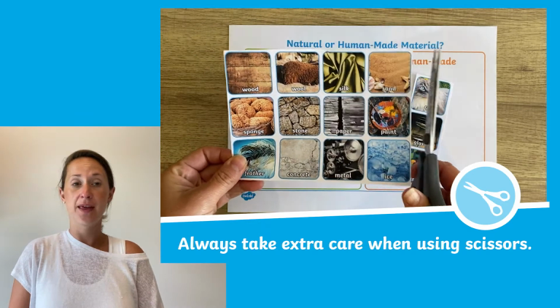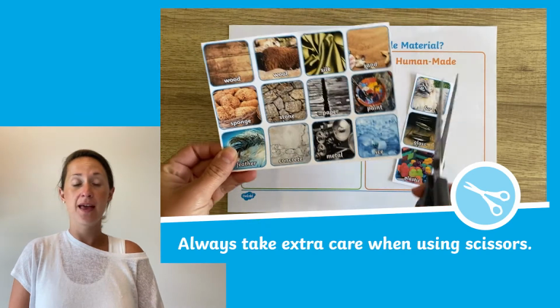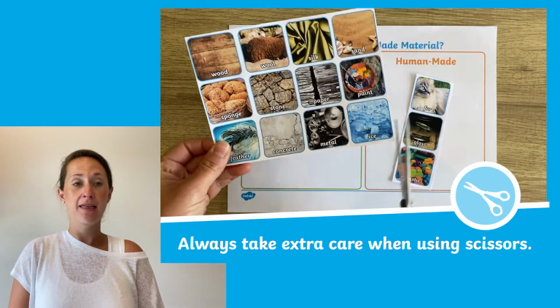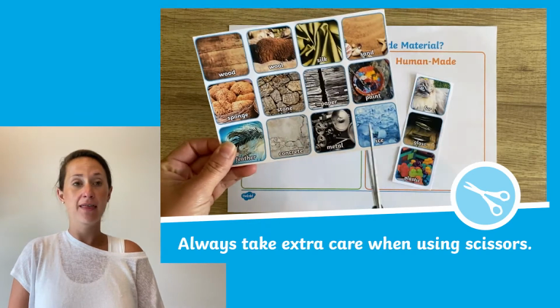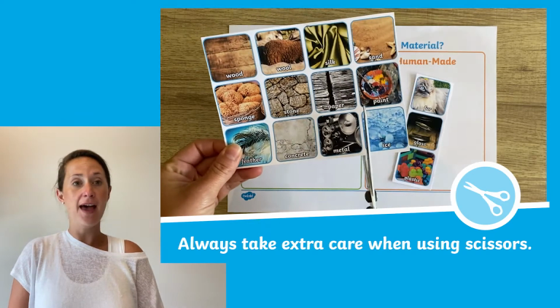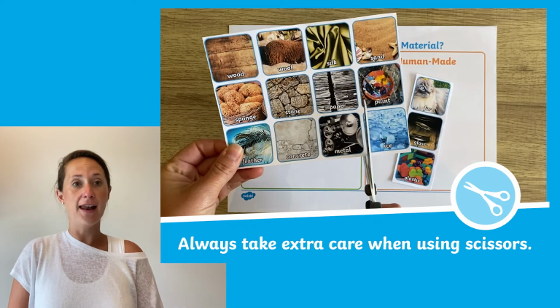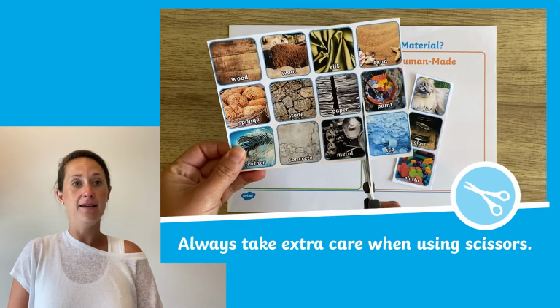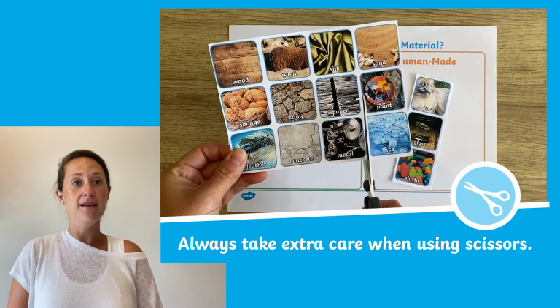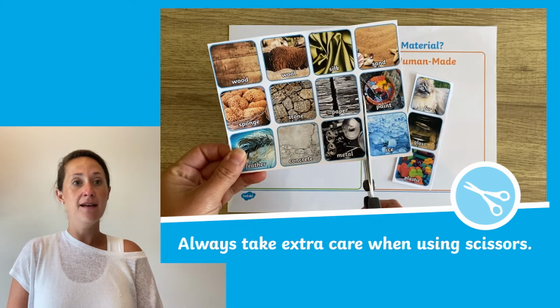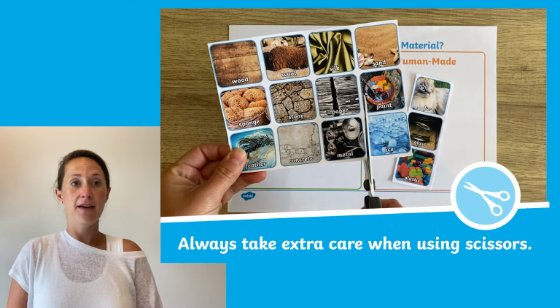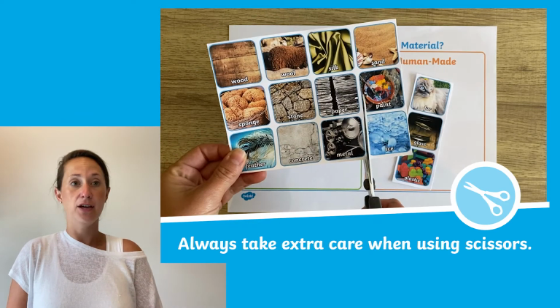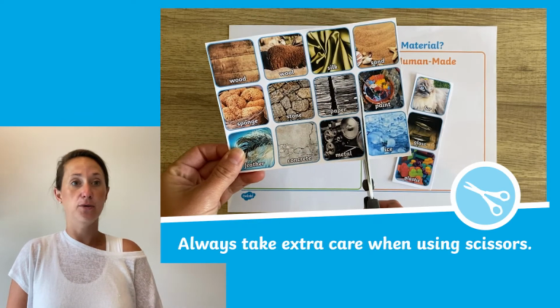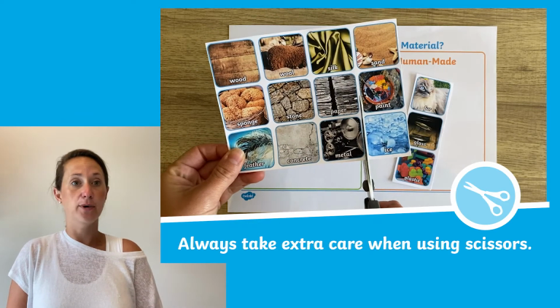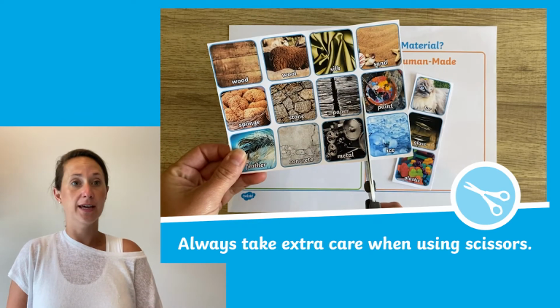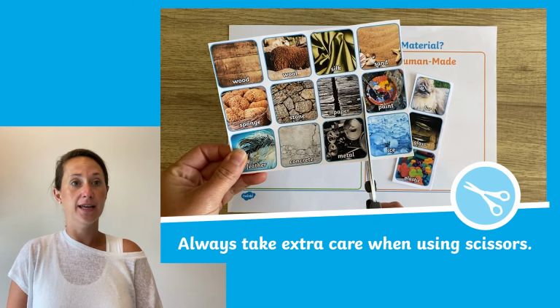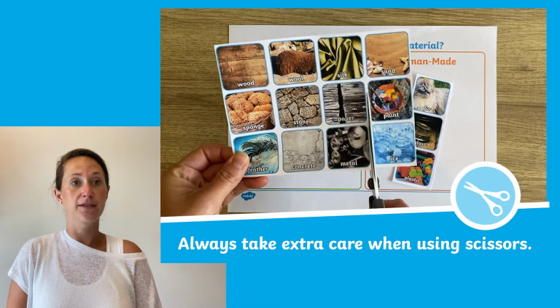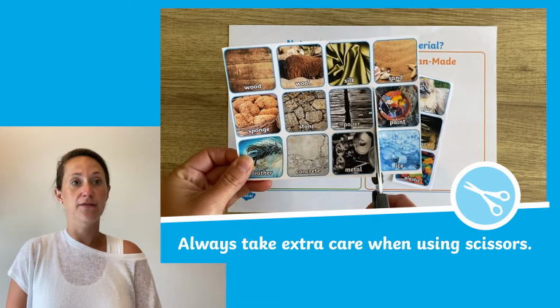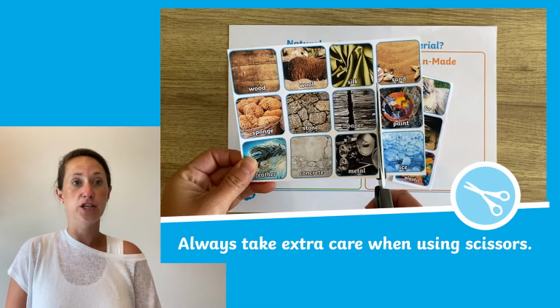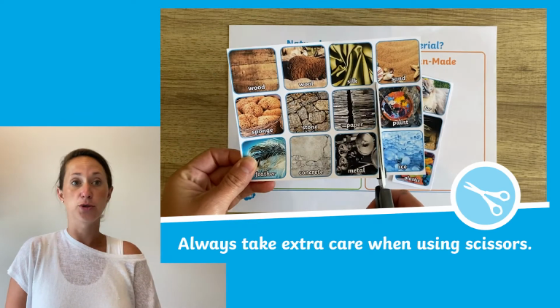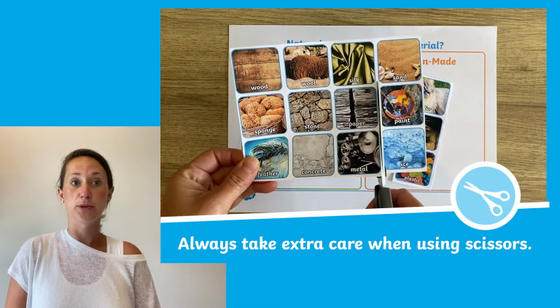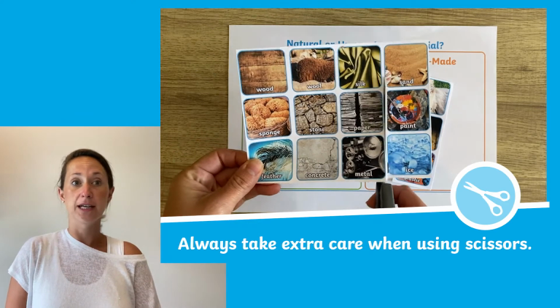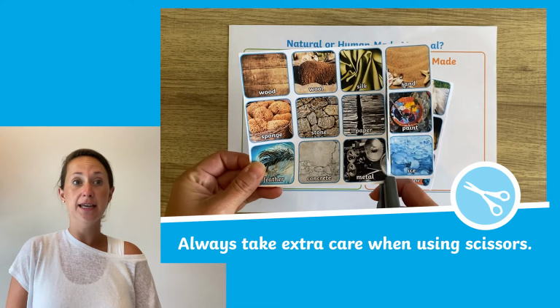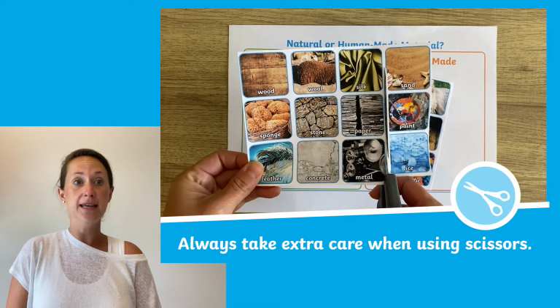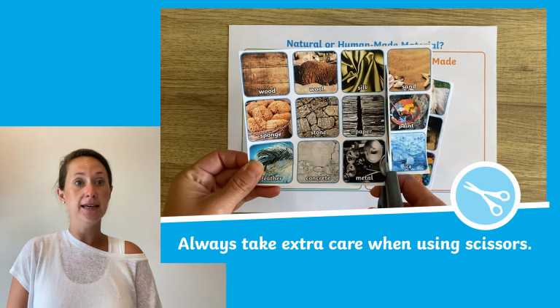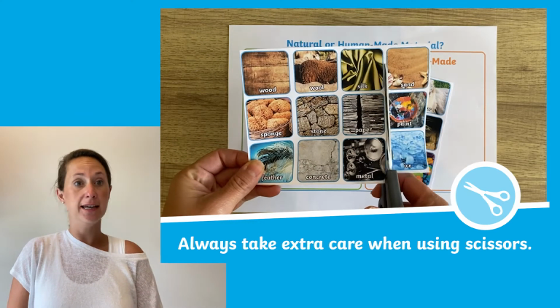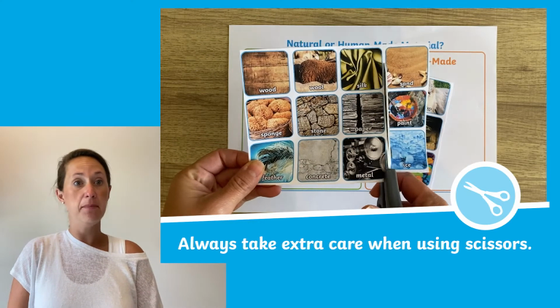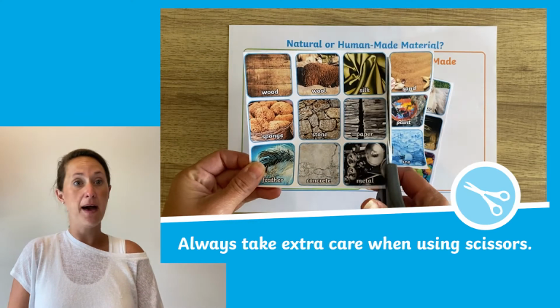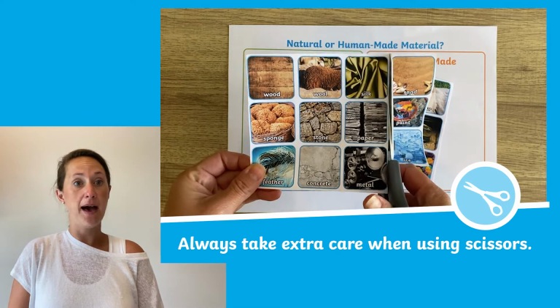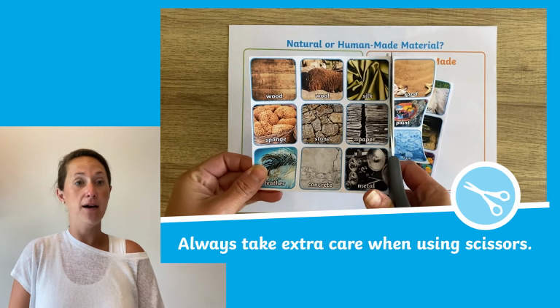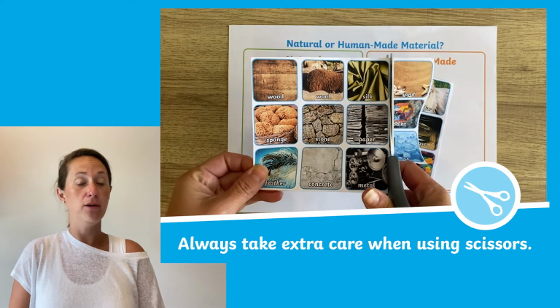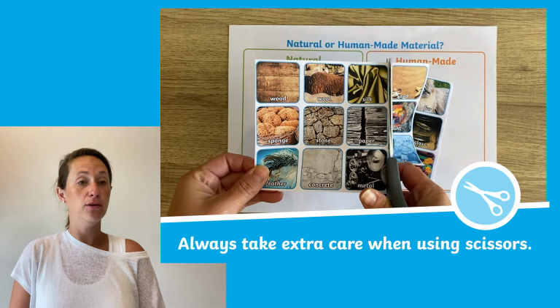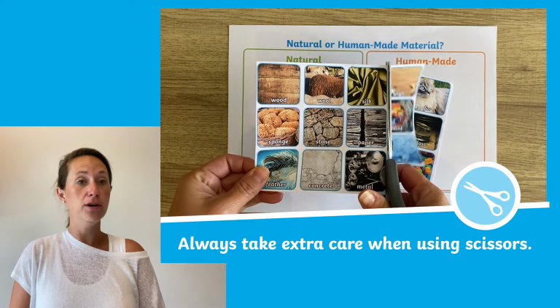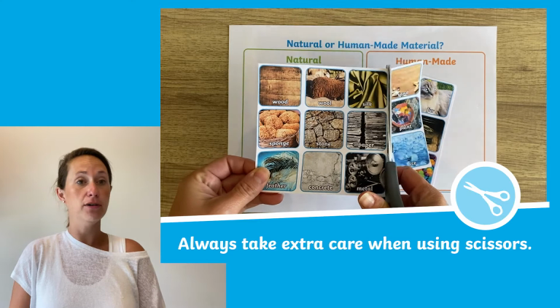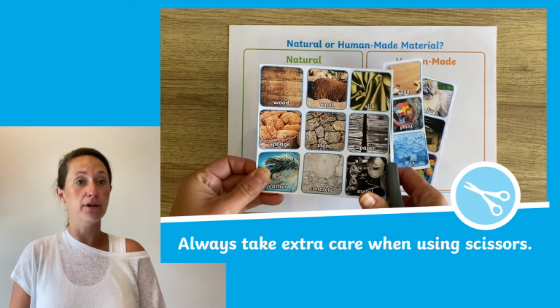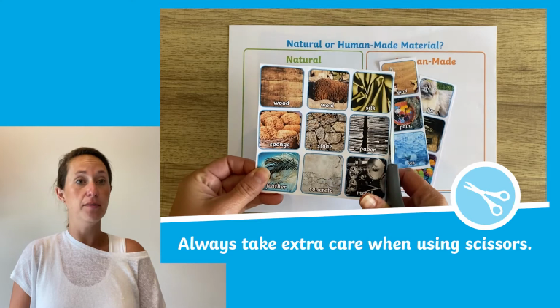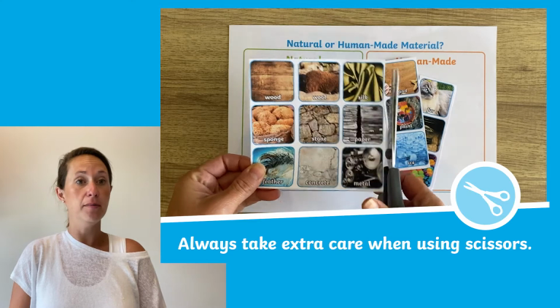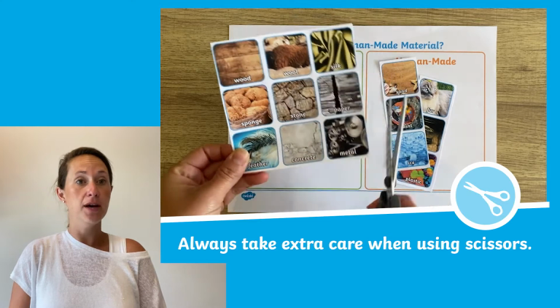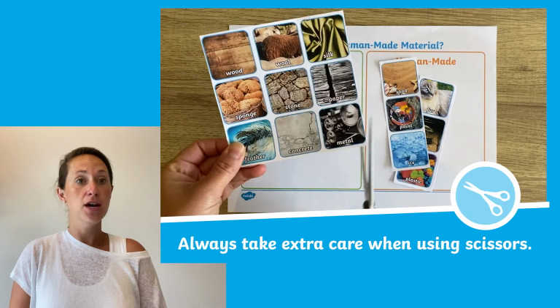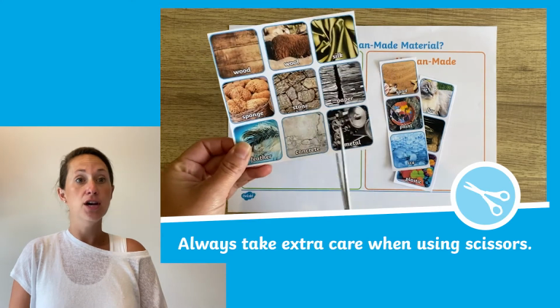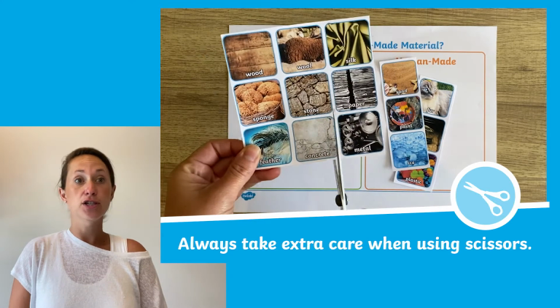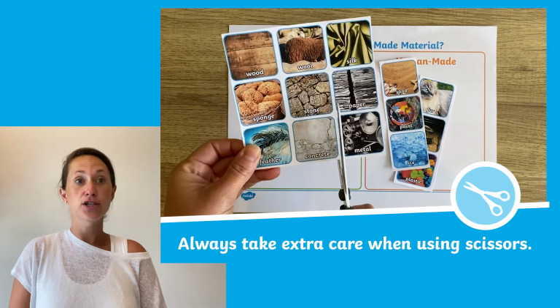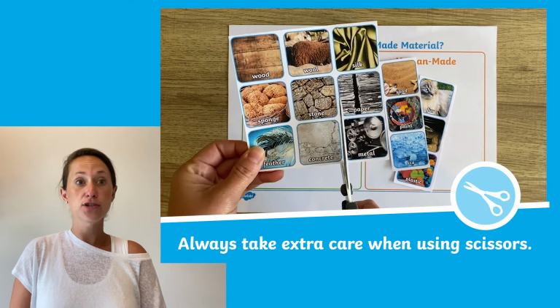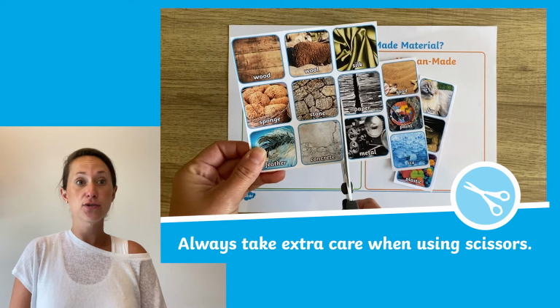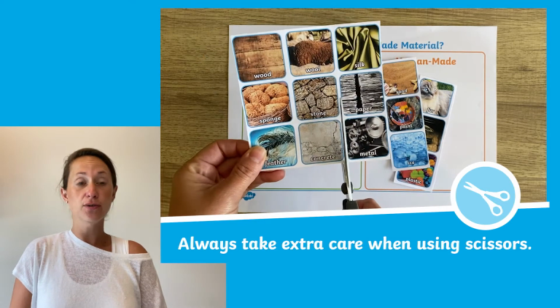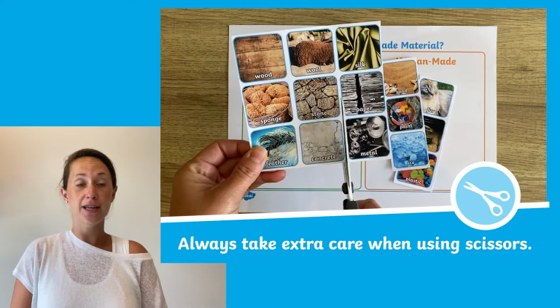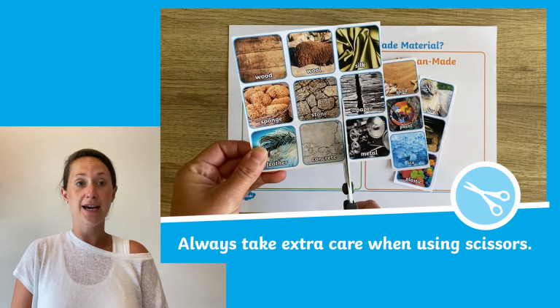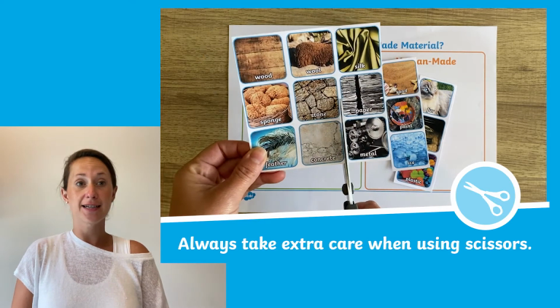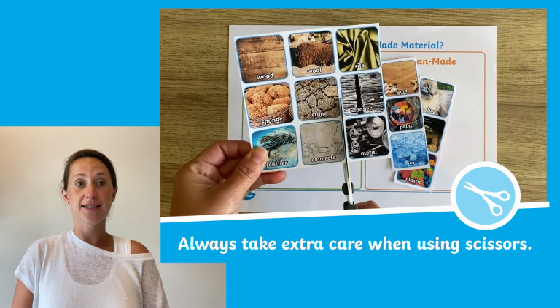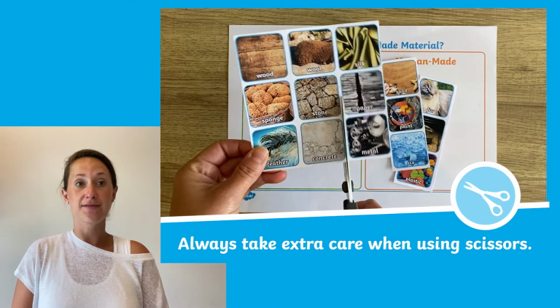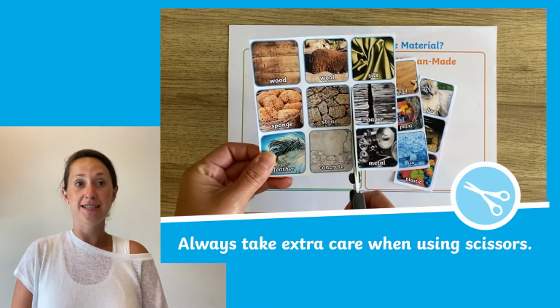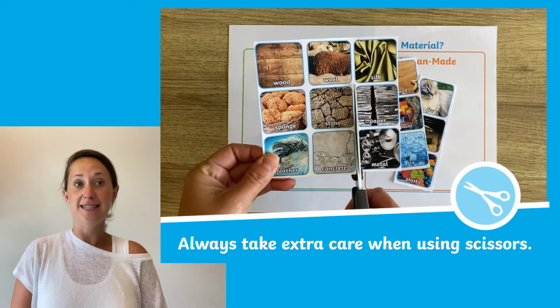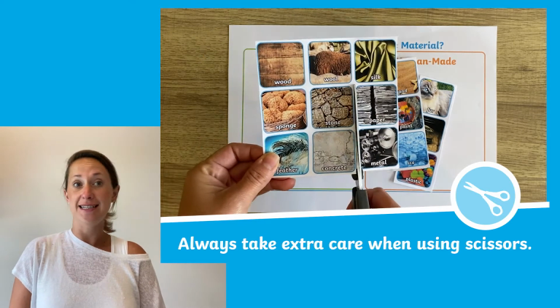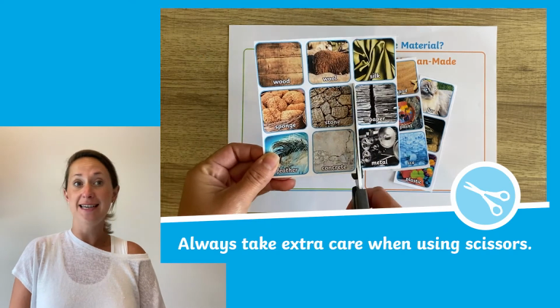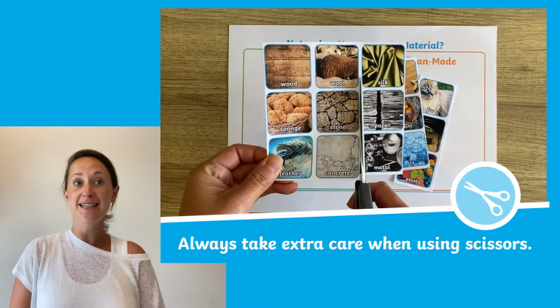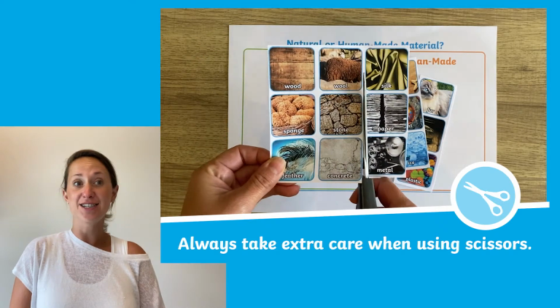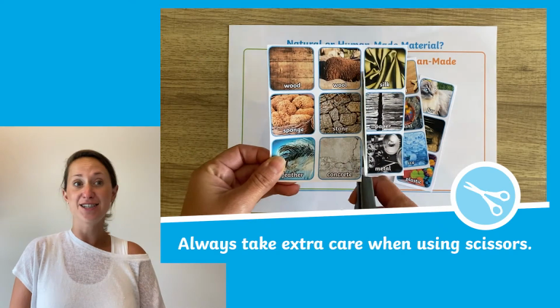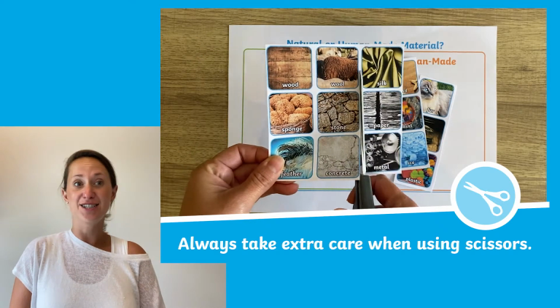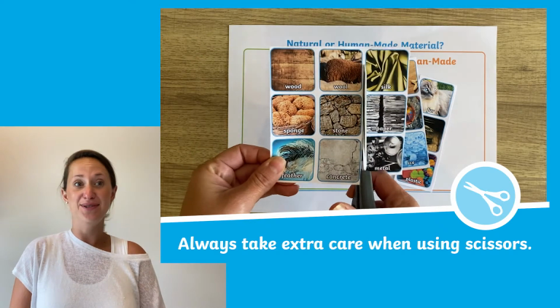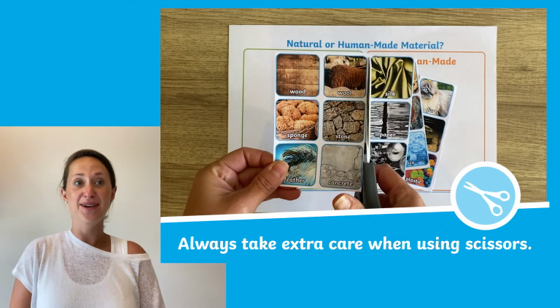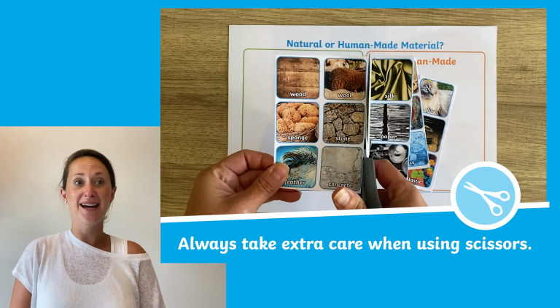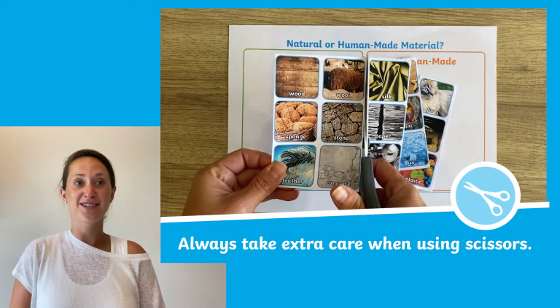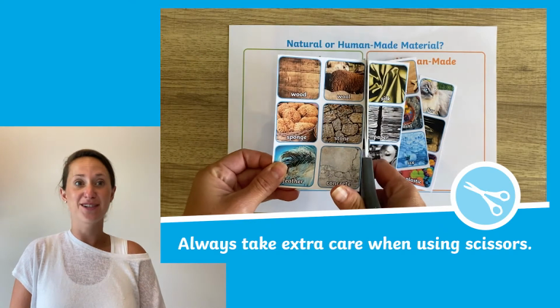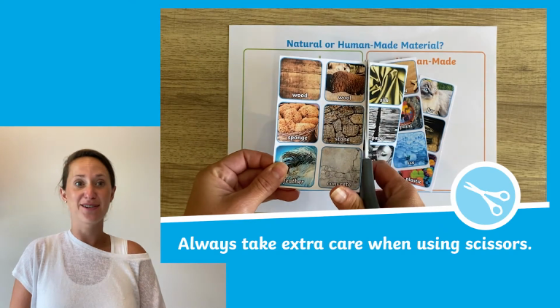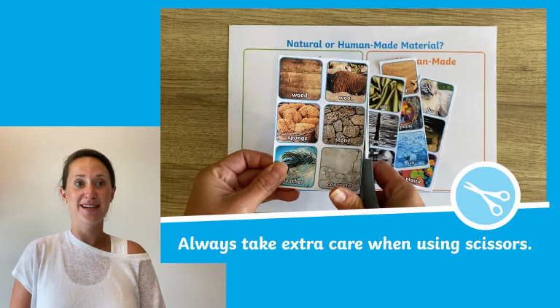Then they could work individually, in a pair, or in a group to sort the materials into the two categories.